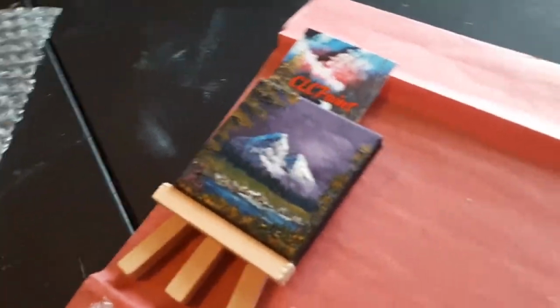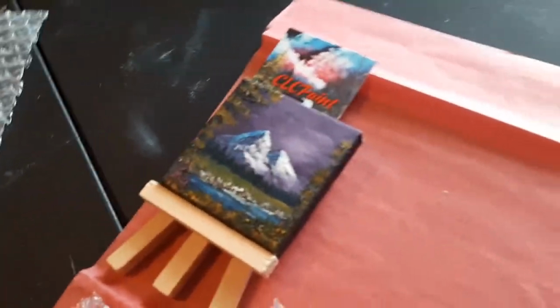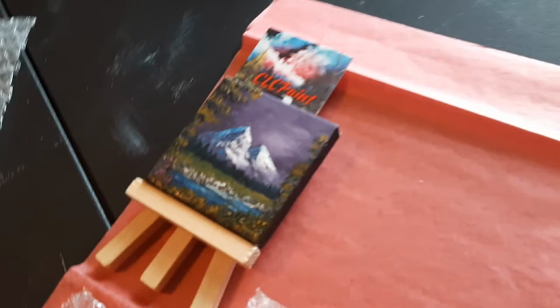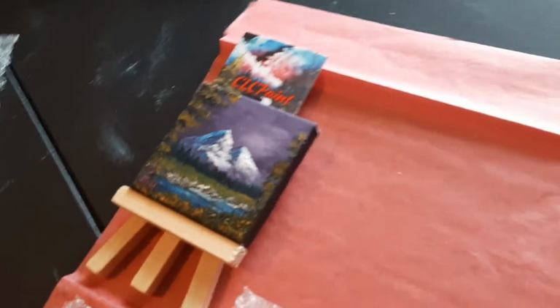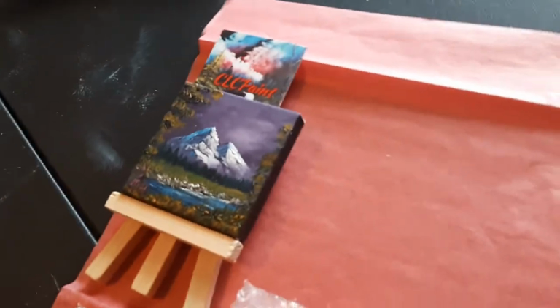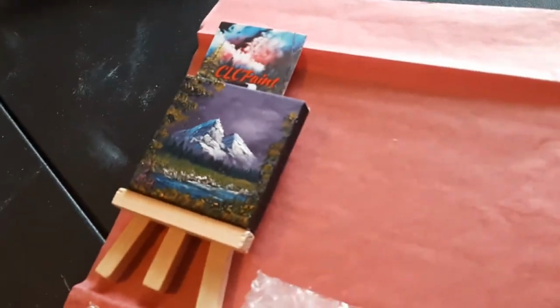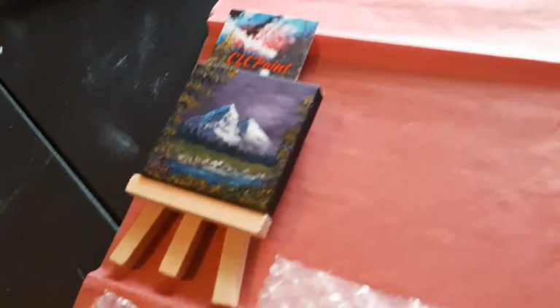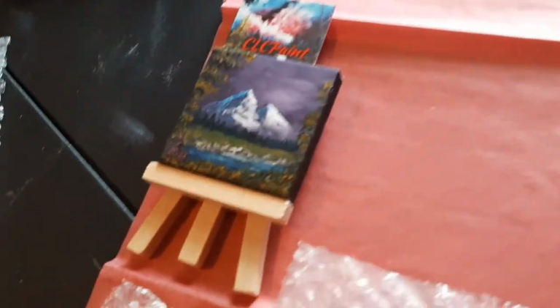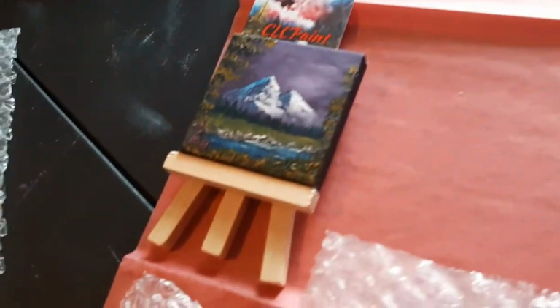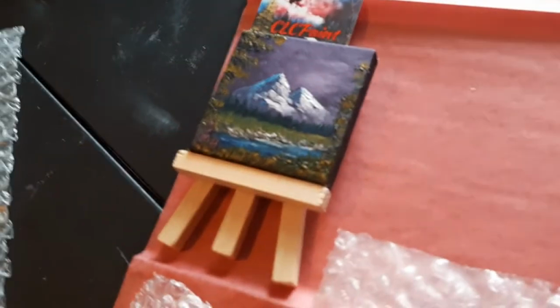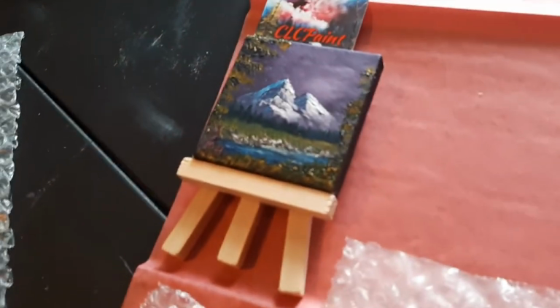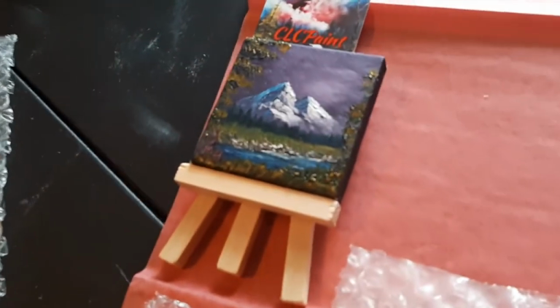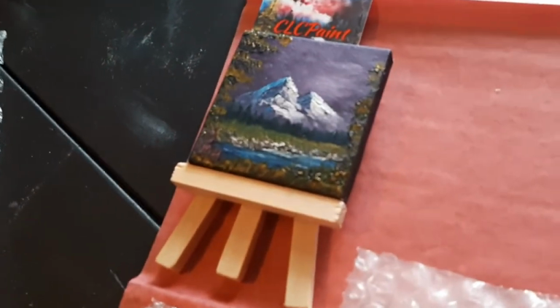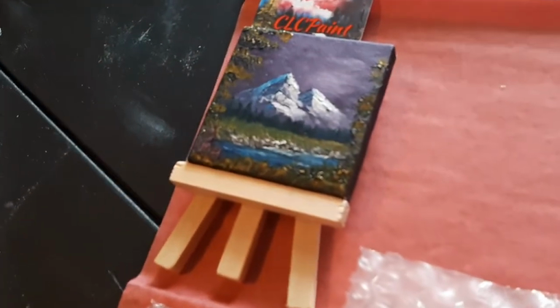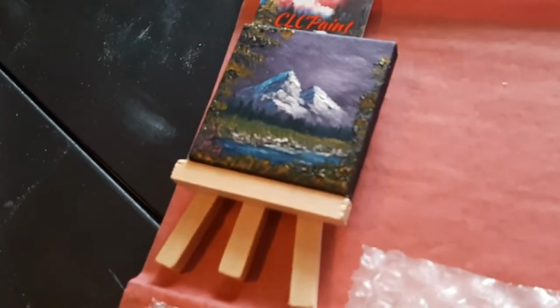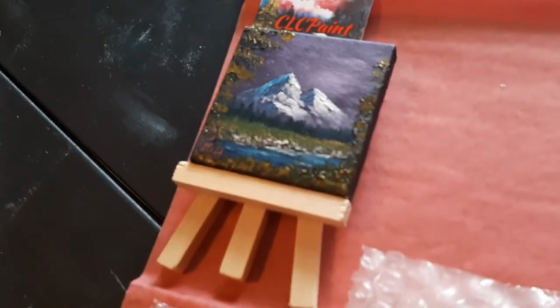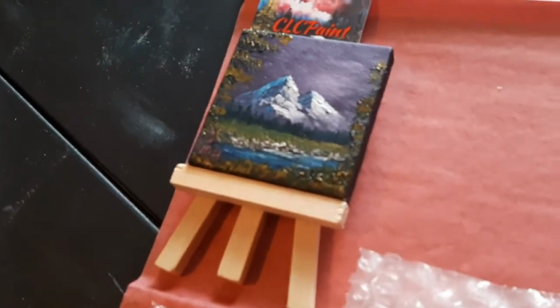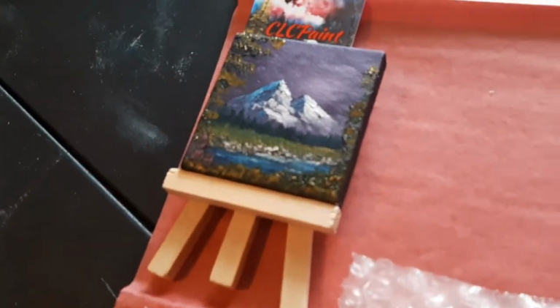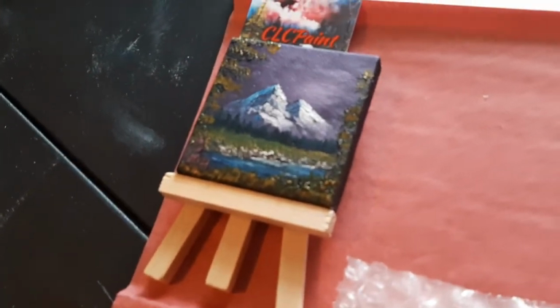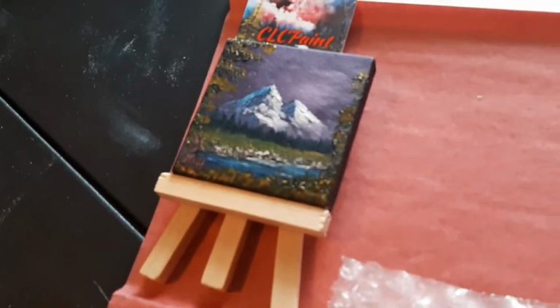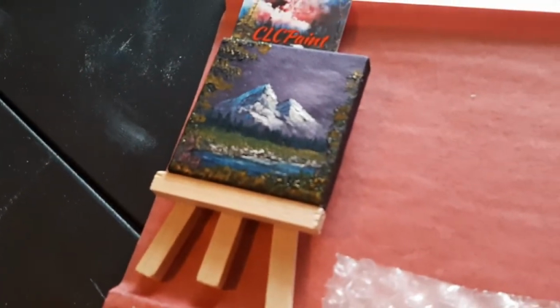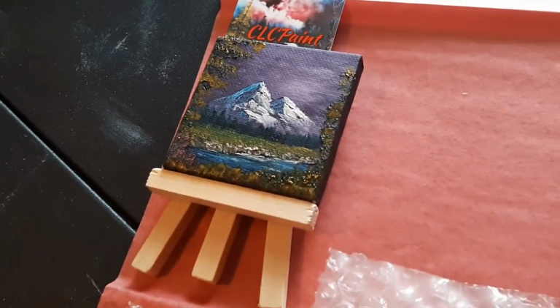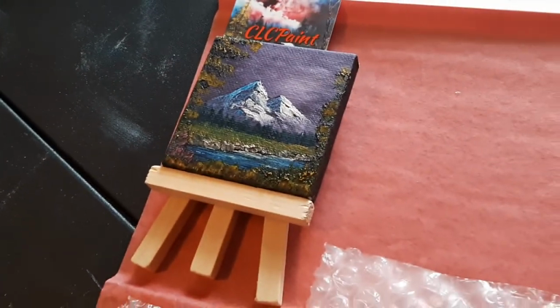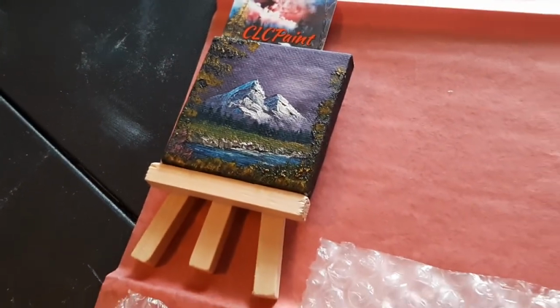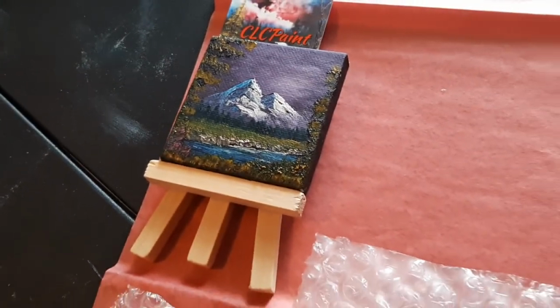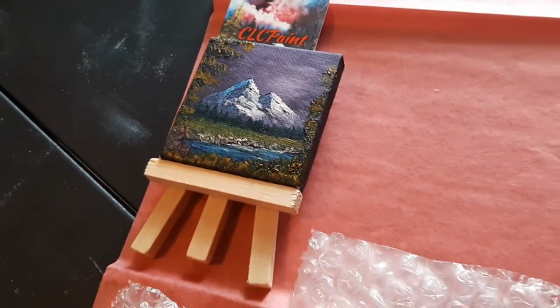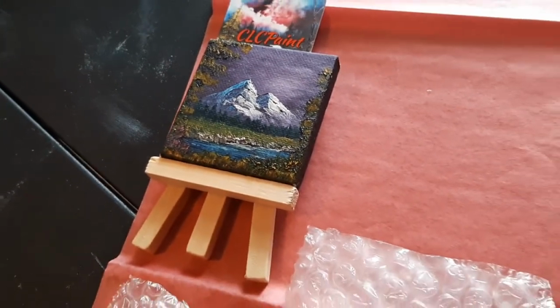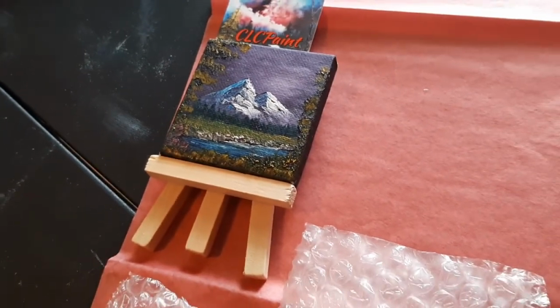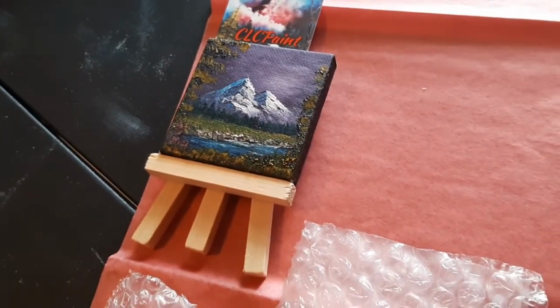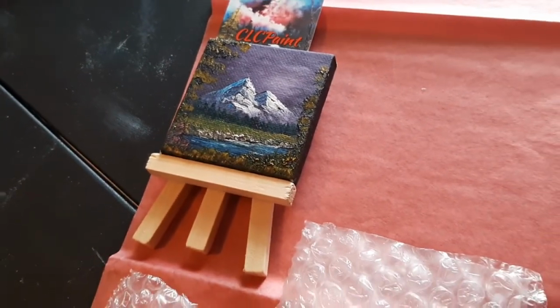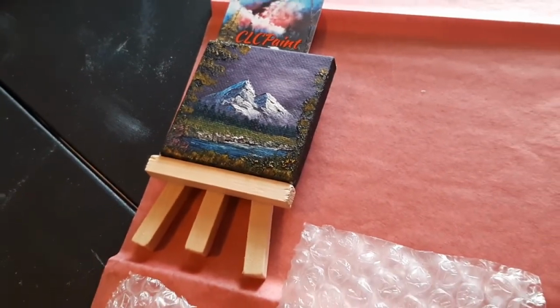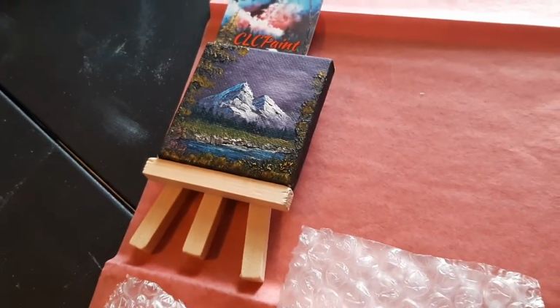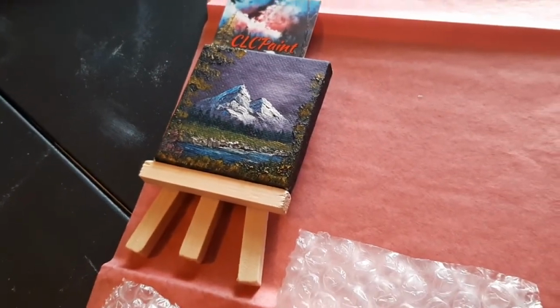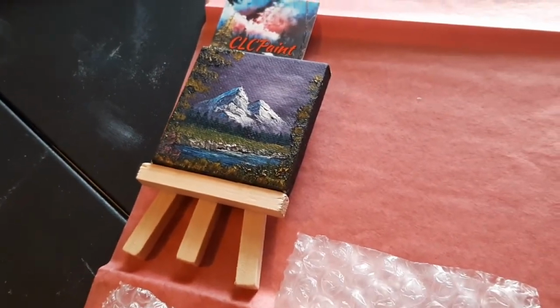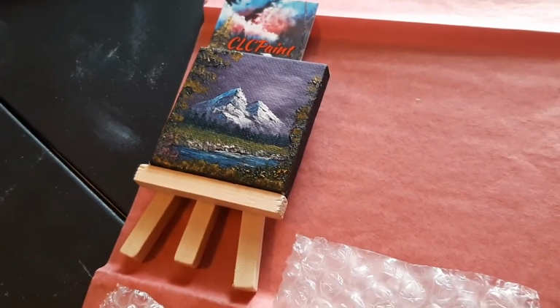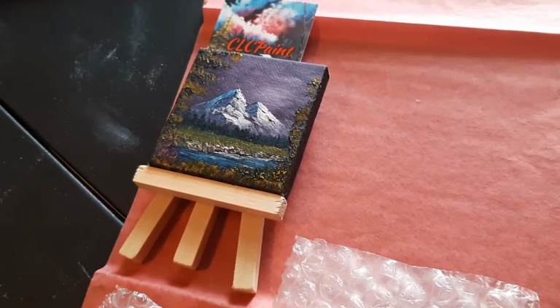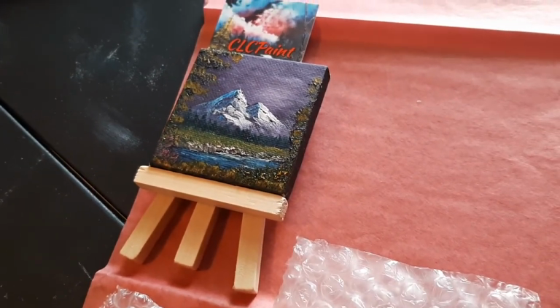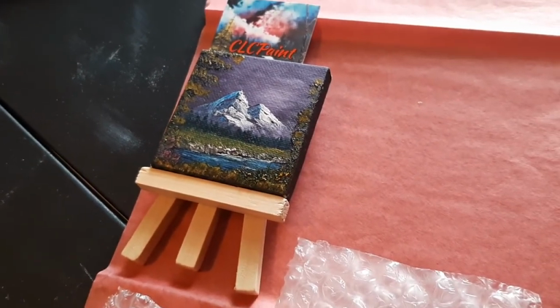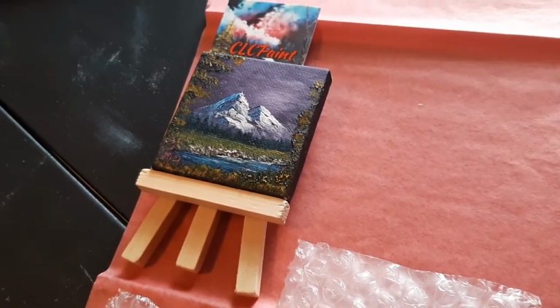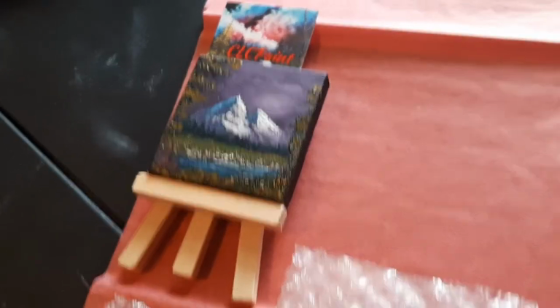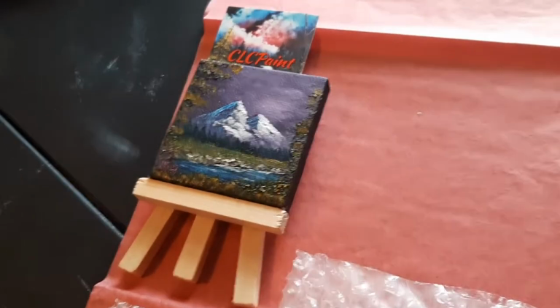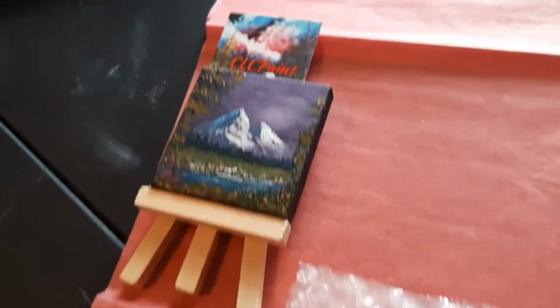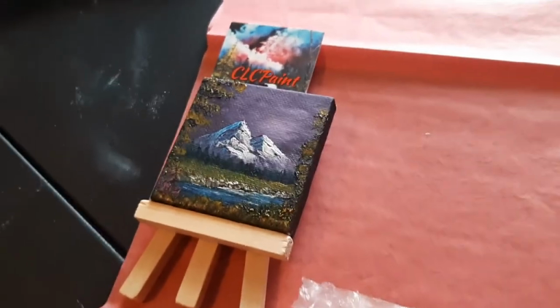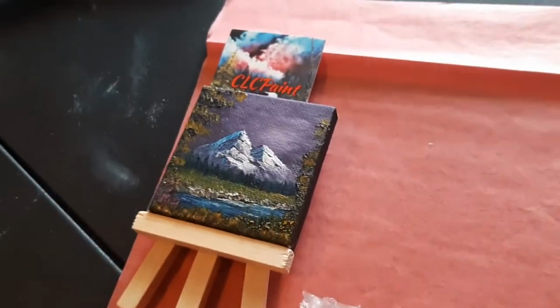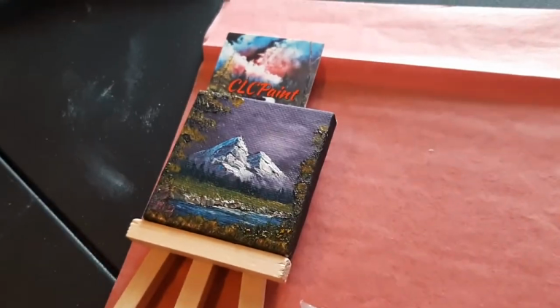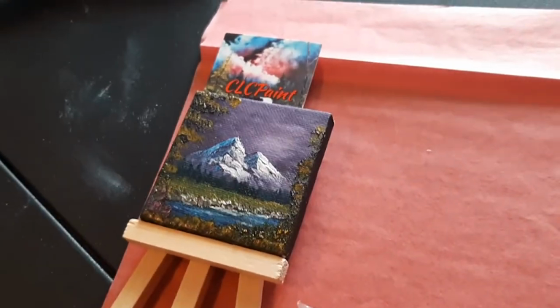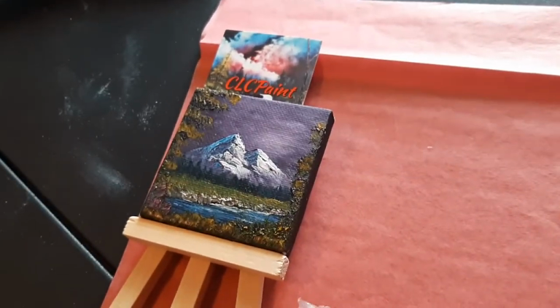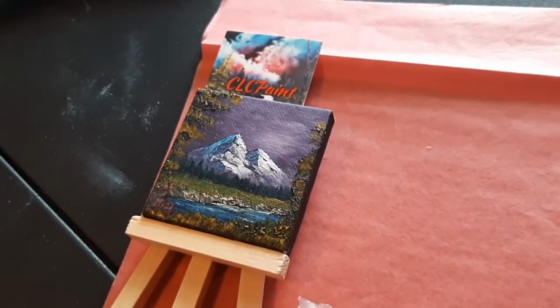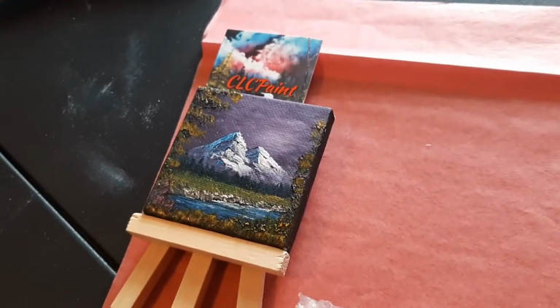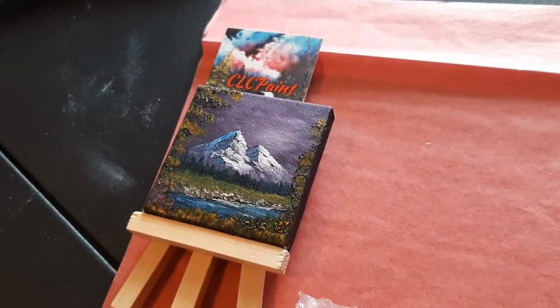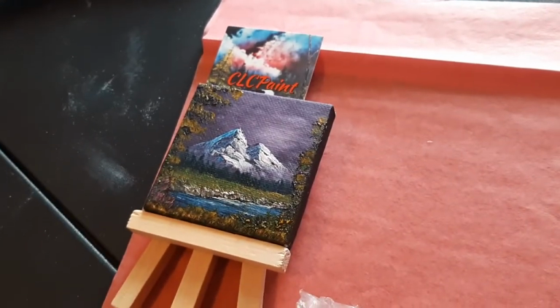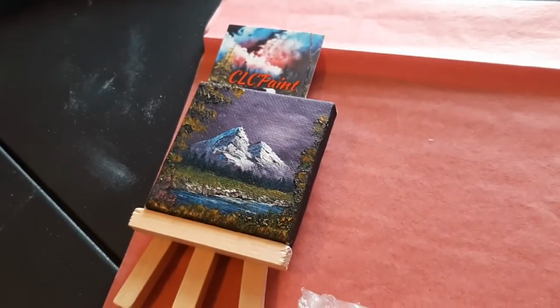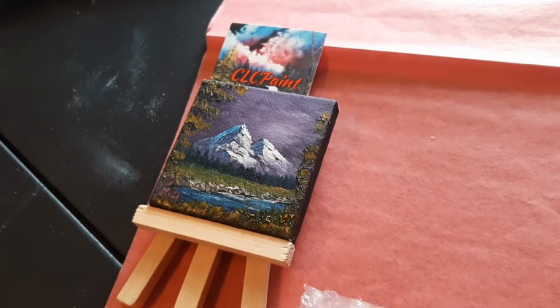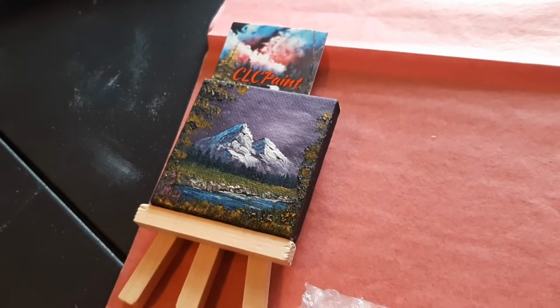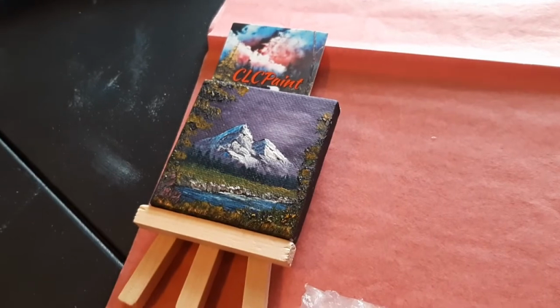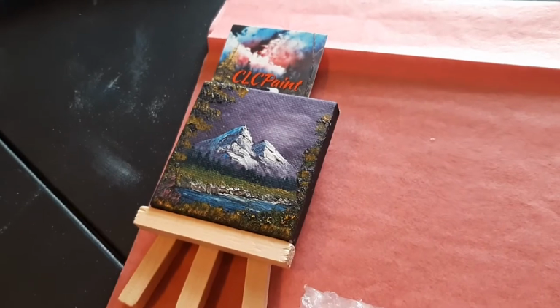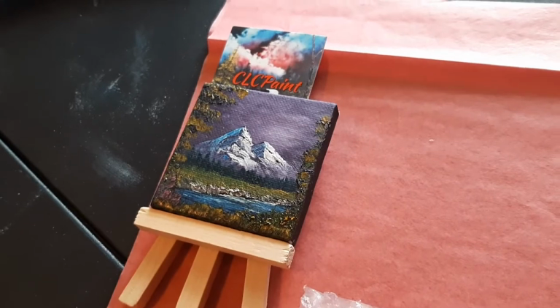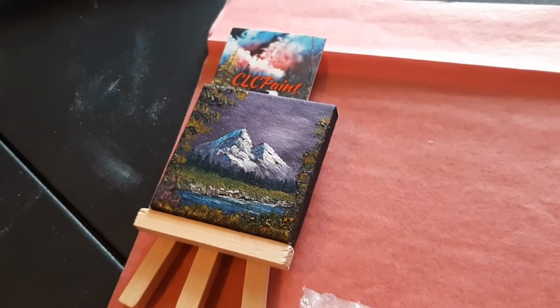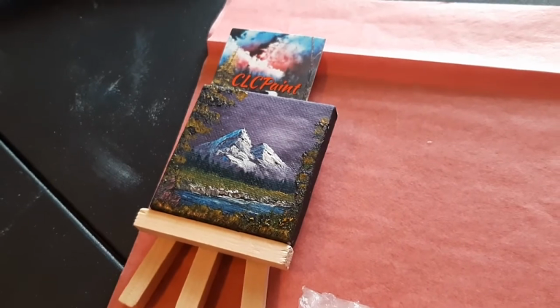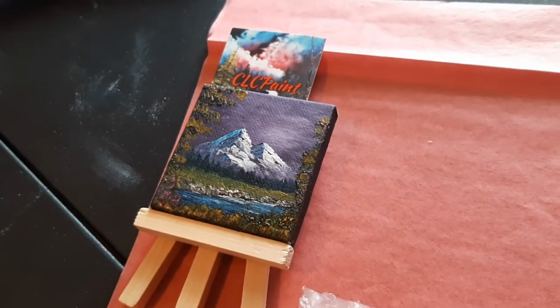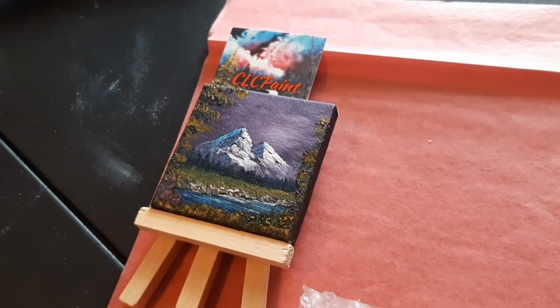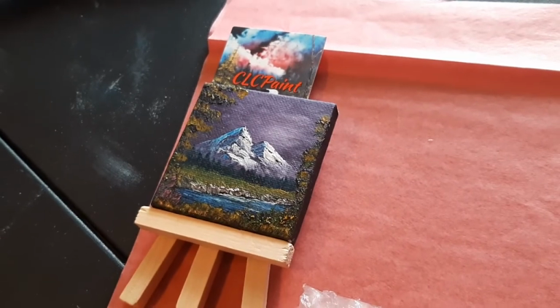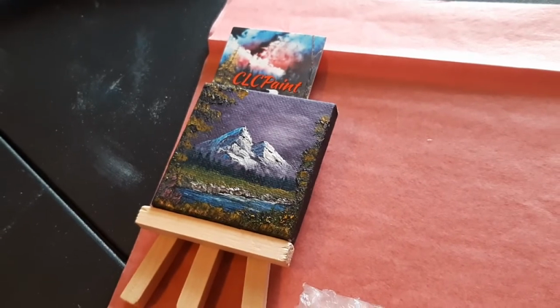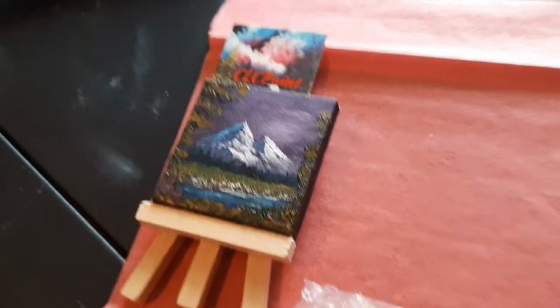Just thought I'd show that real quick, ladies and gentlemen, because I was just getting ready to ship one out. Got these available on my Etsy shop and CLCoilpainting.com.